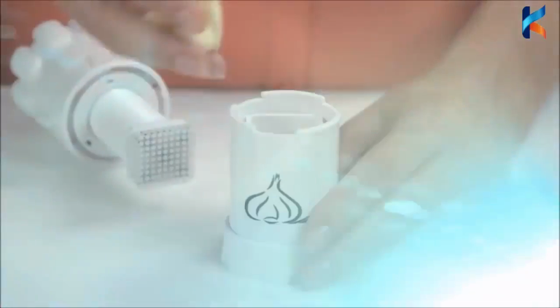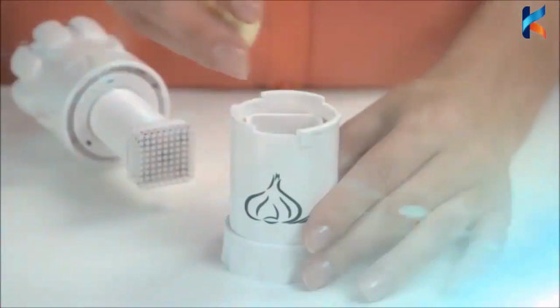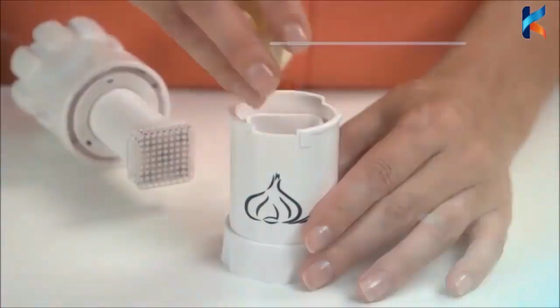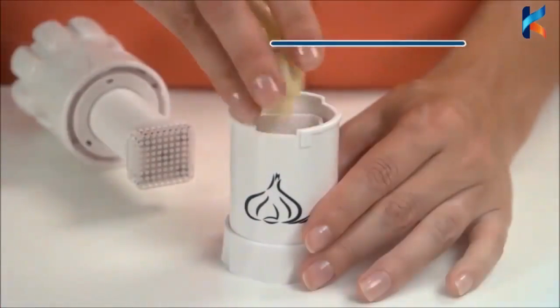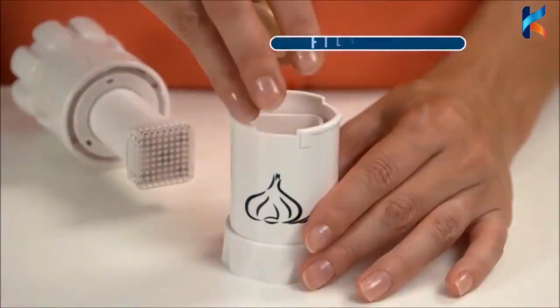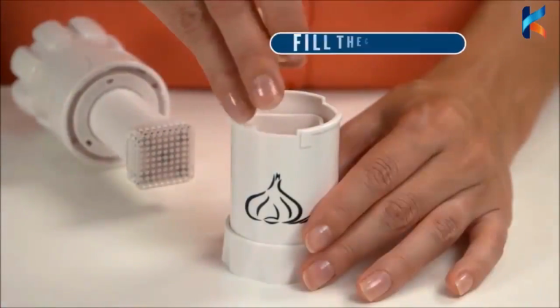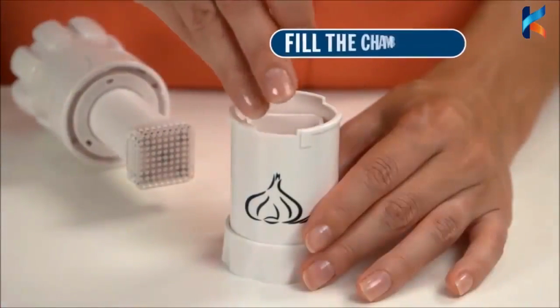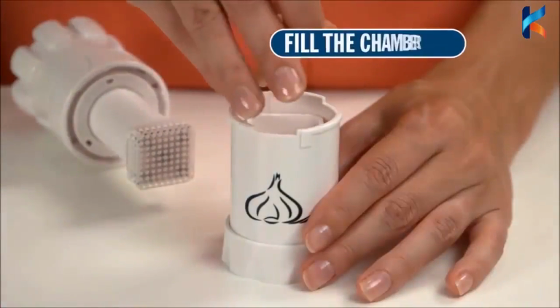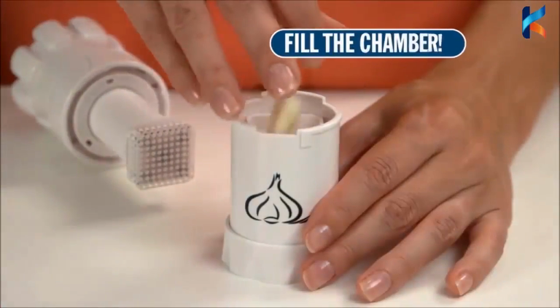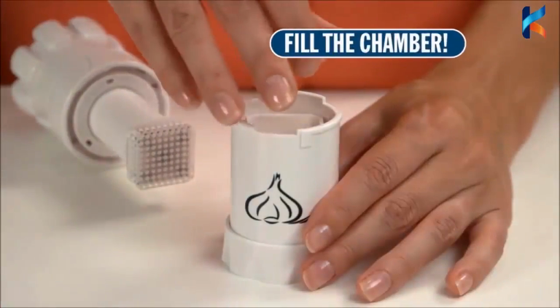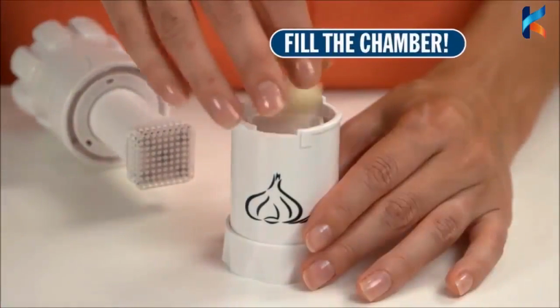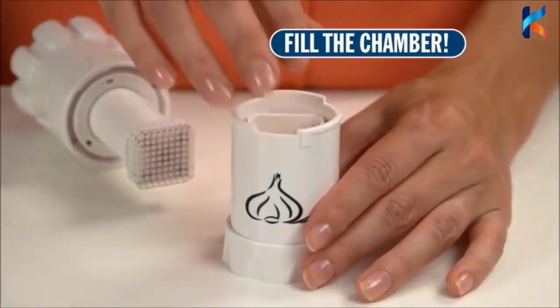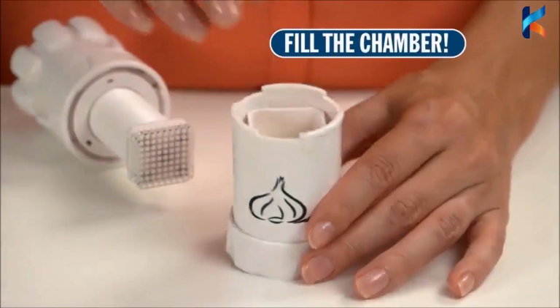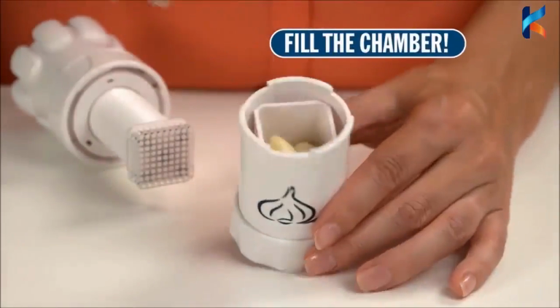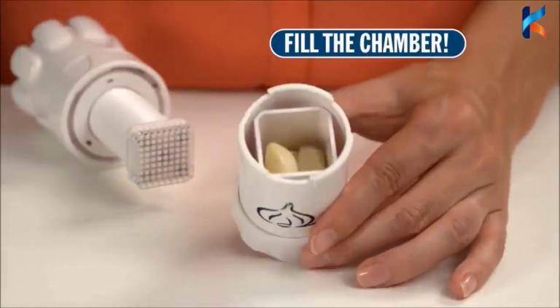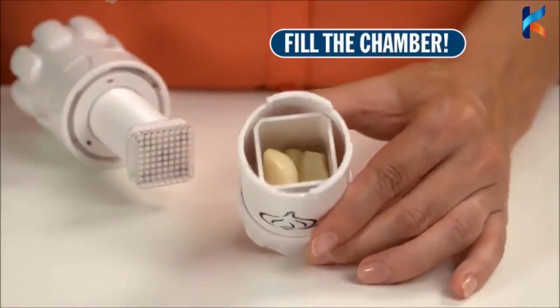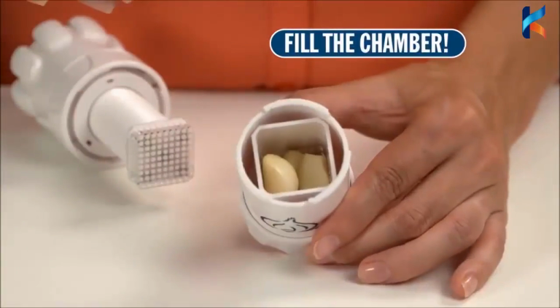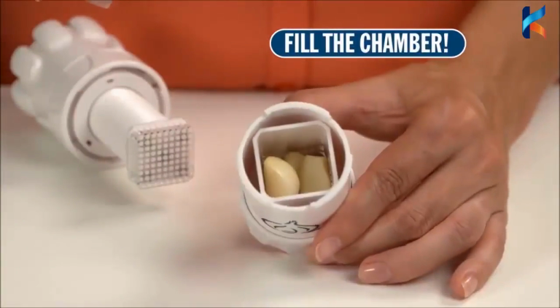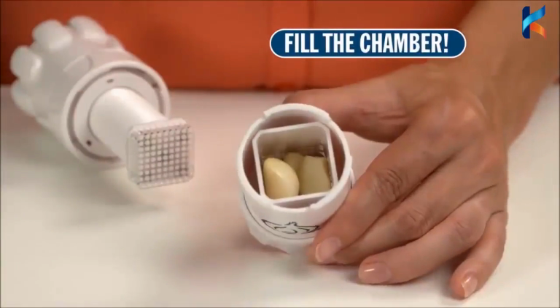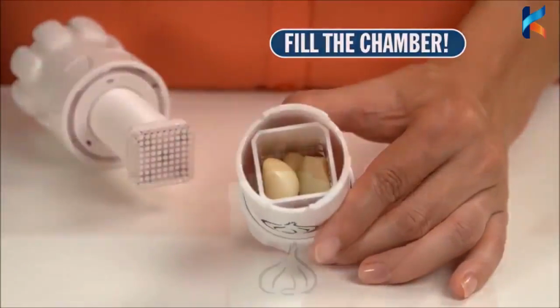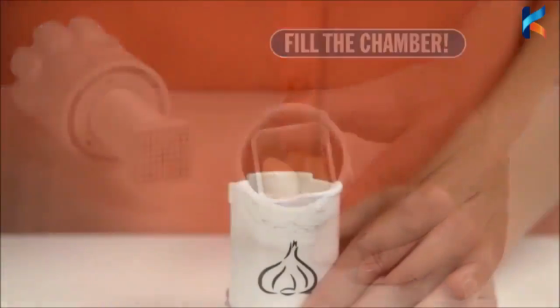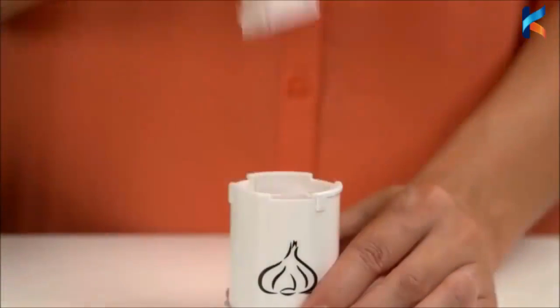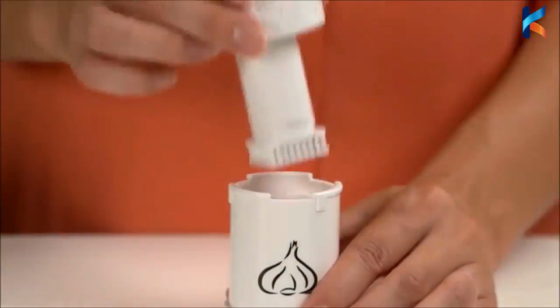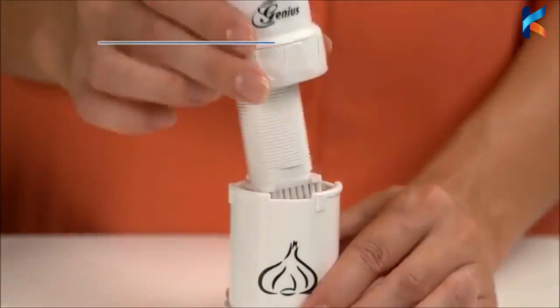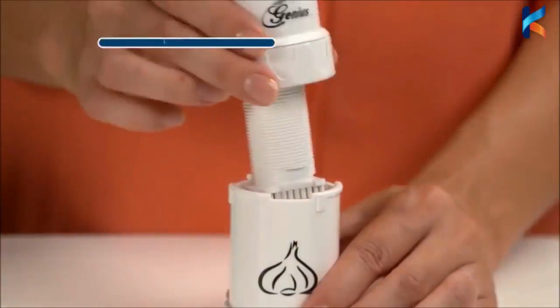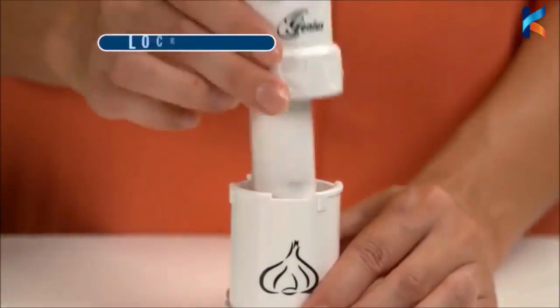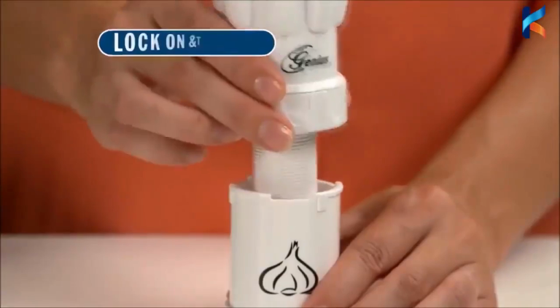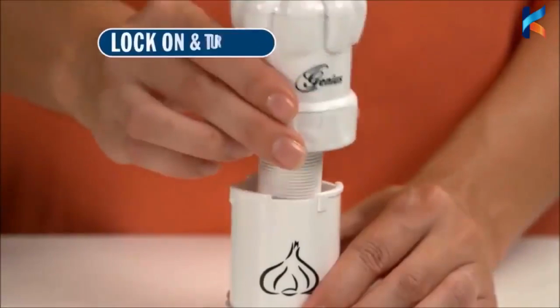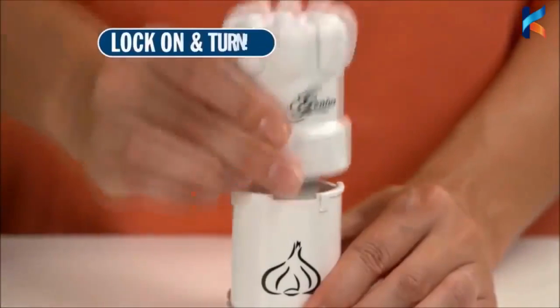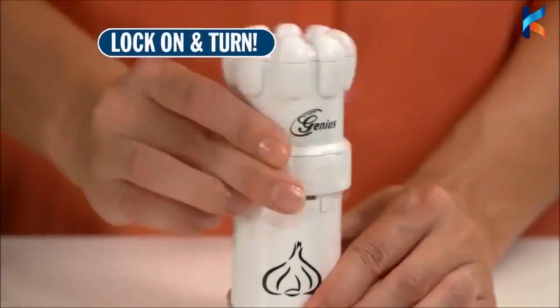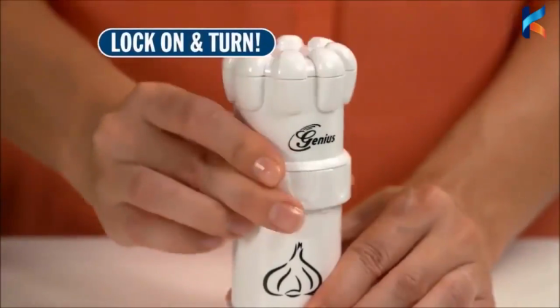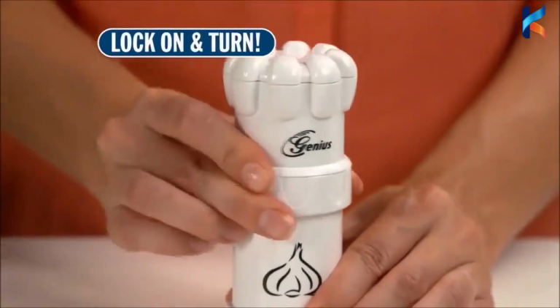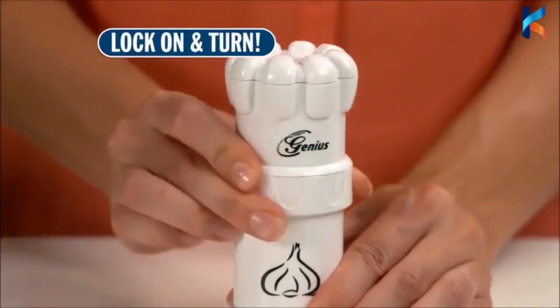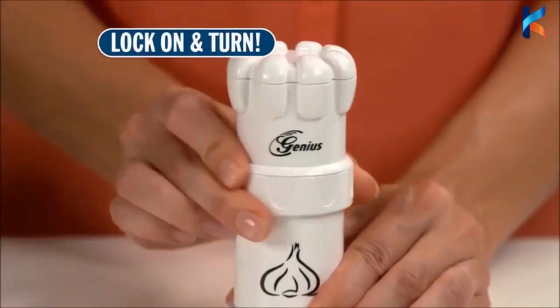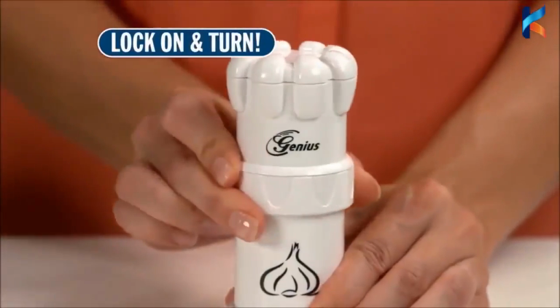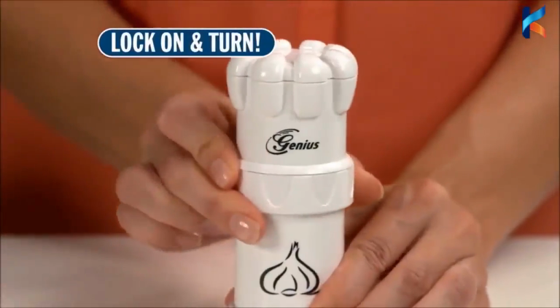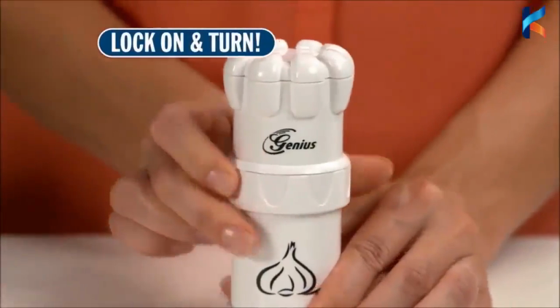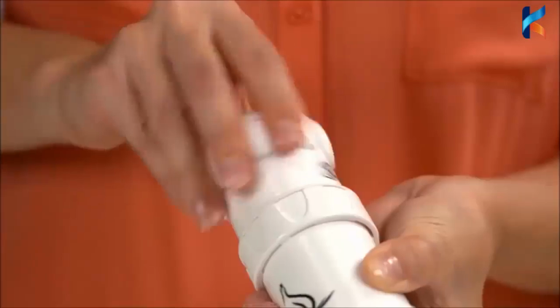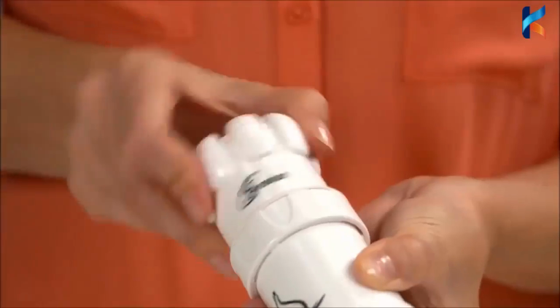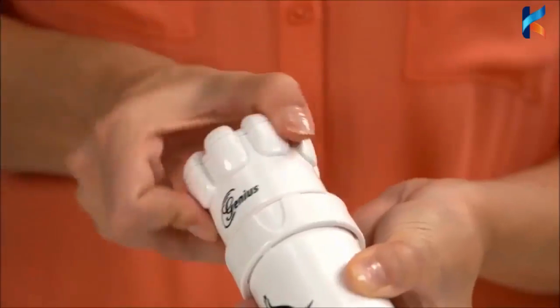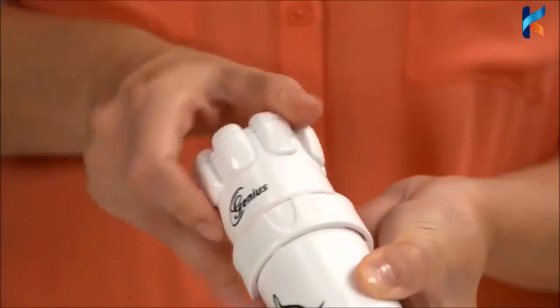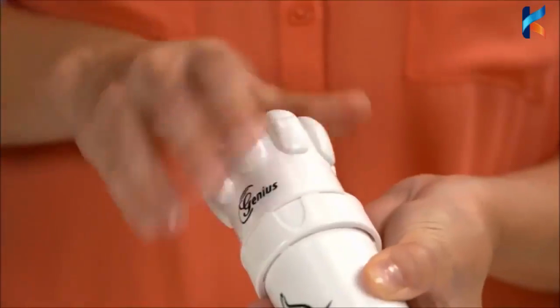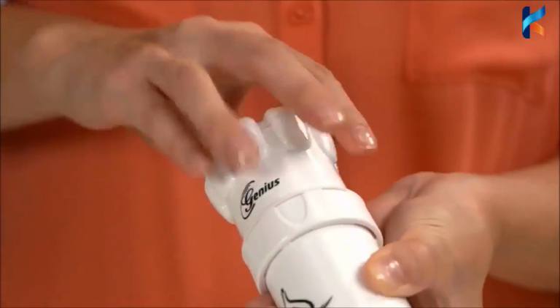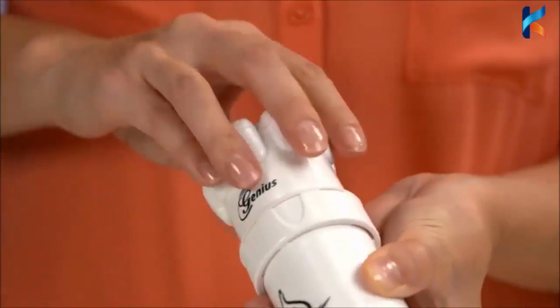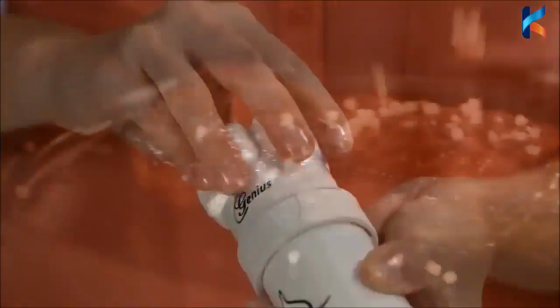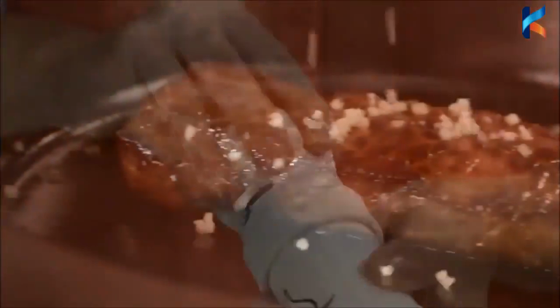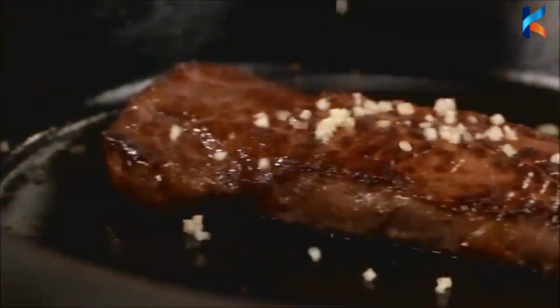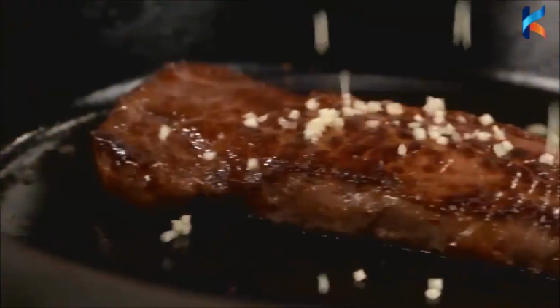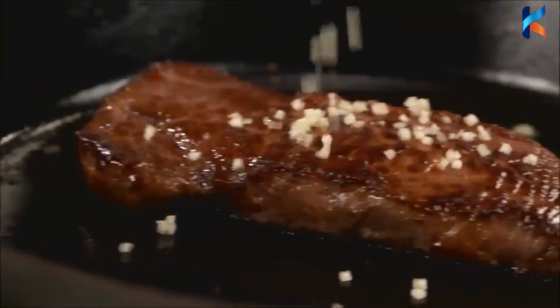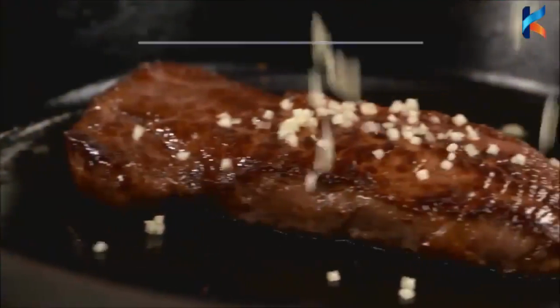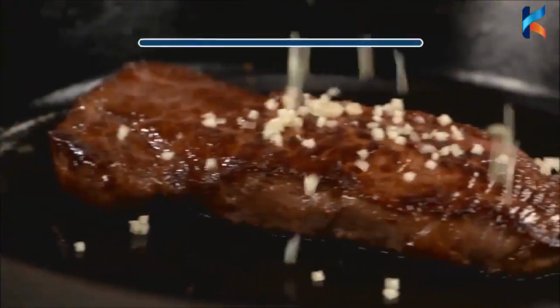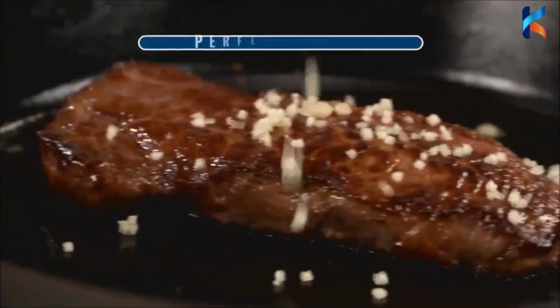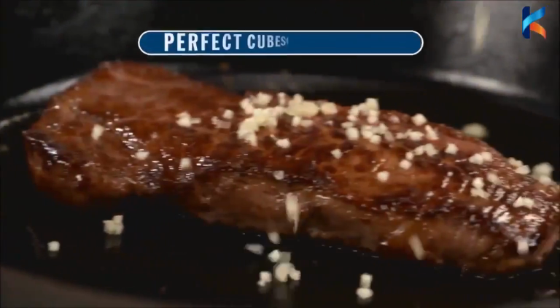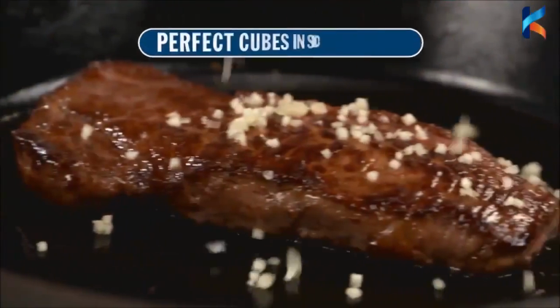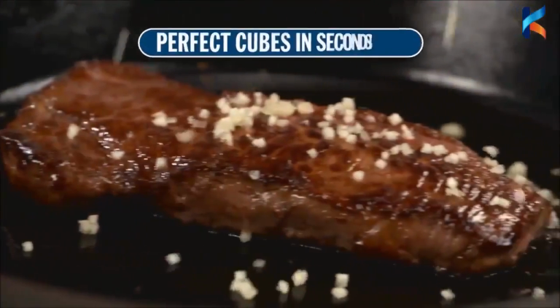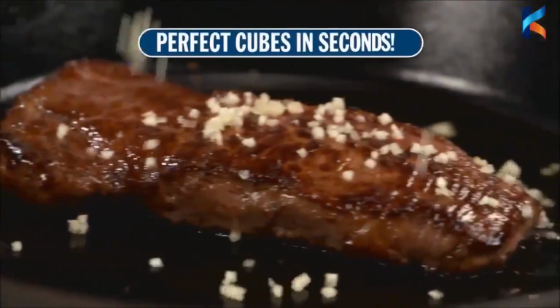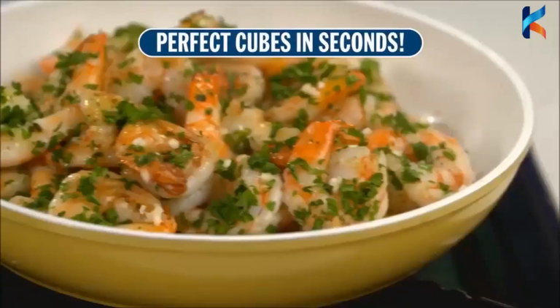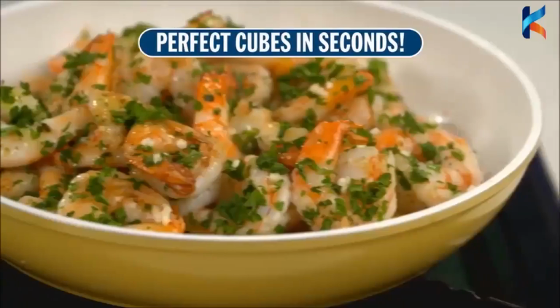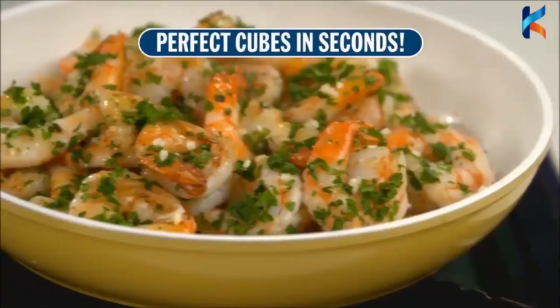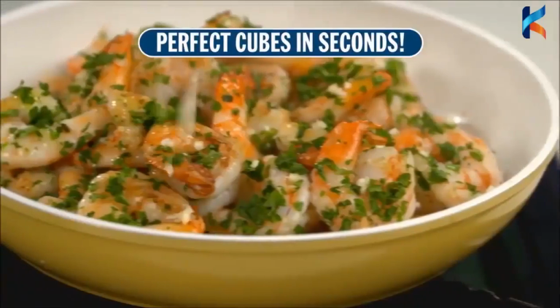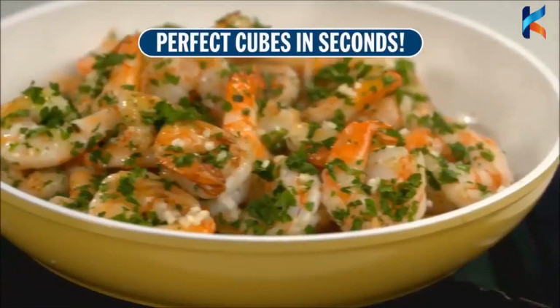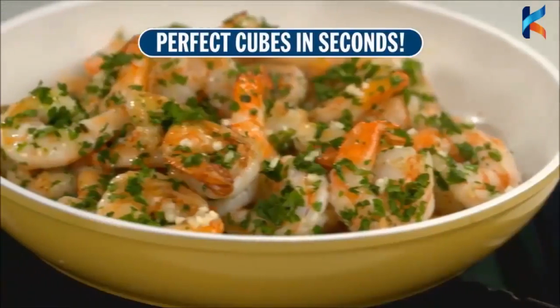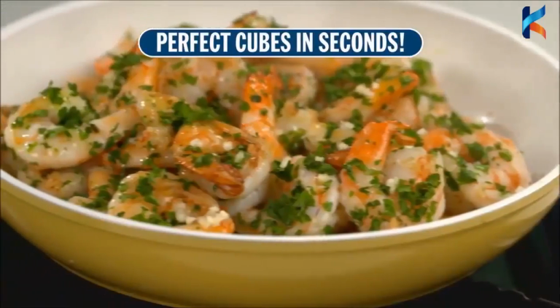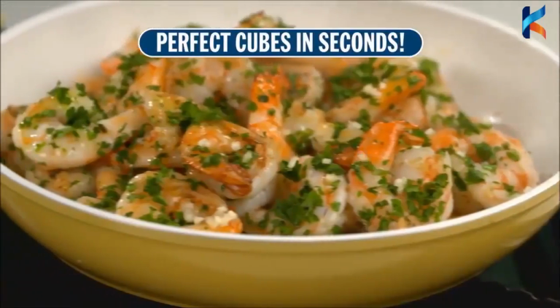Just fill the chamber with cloves and place in the base. Now lock on the press and turn. In a split second, you get perfectly sized cubes with no effort.